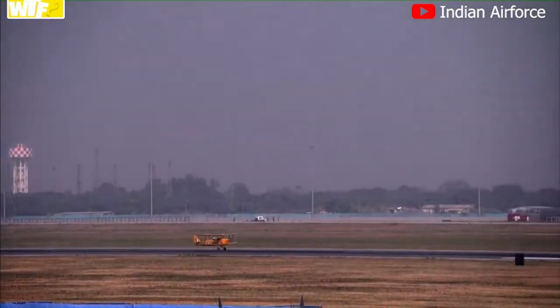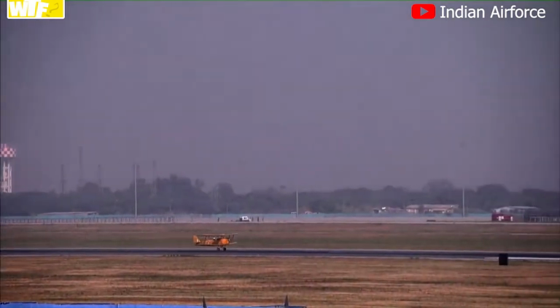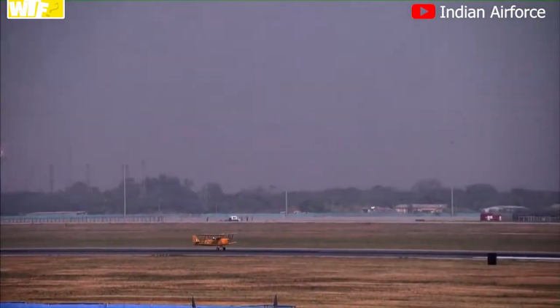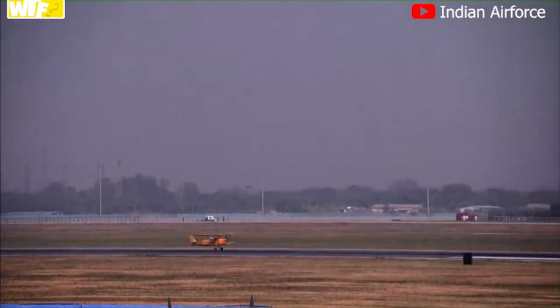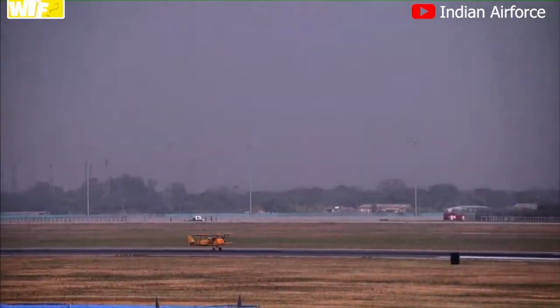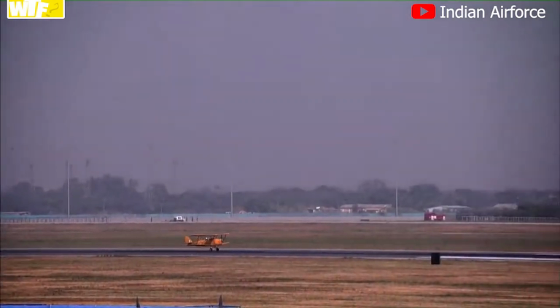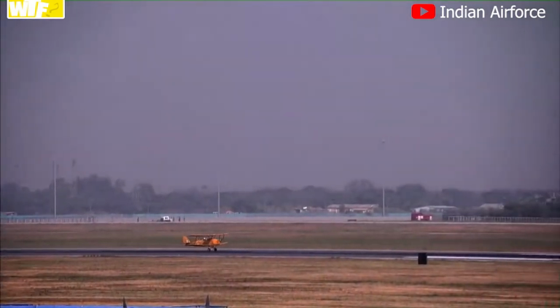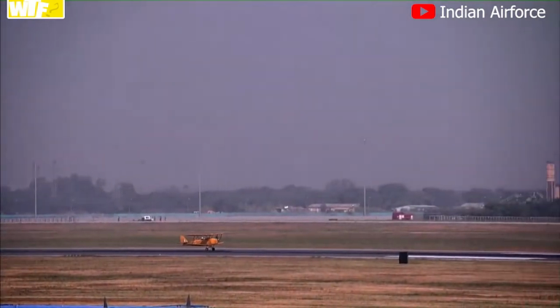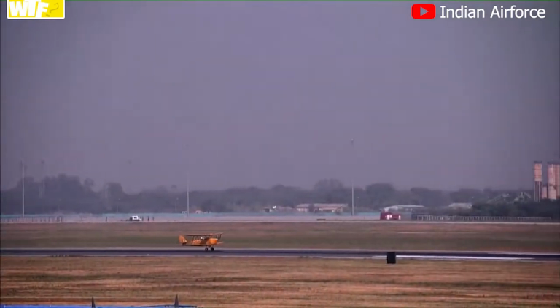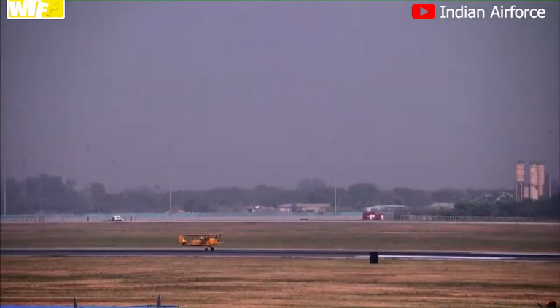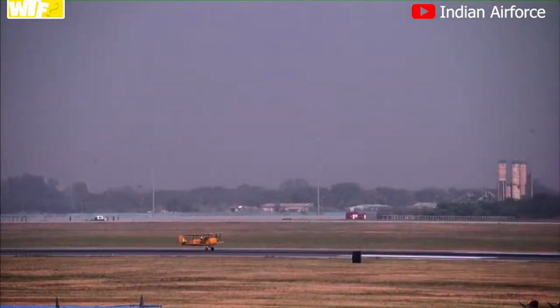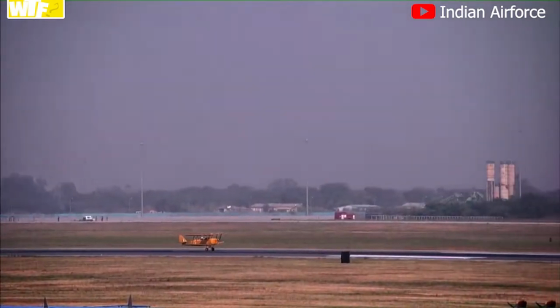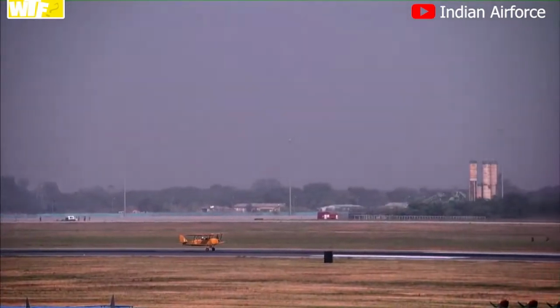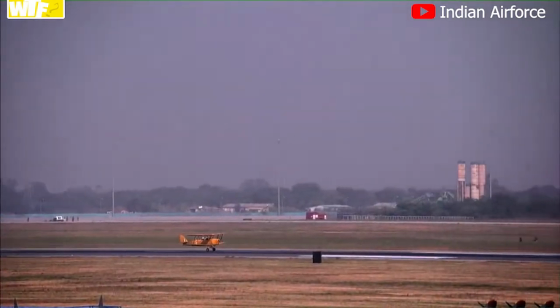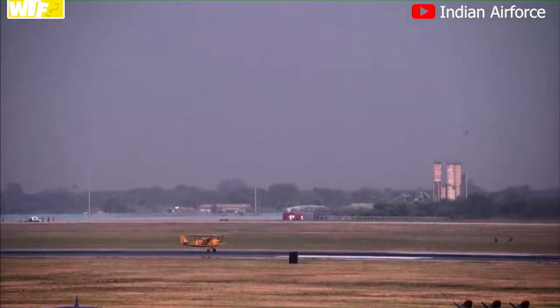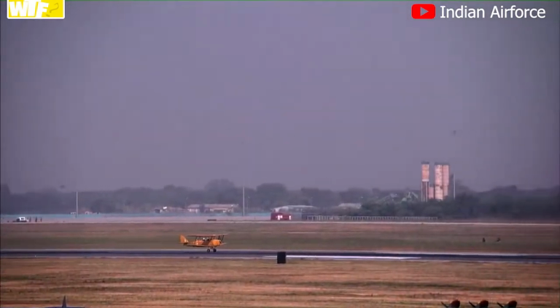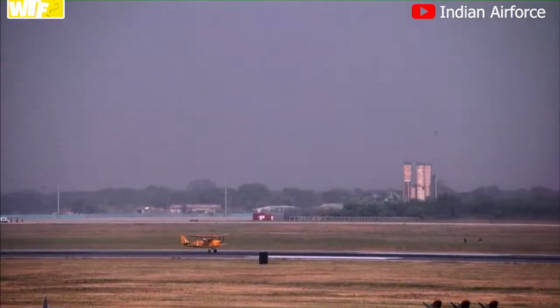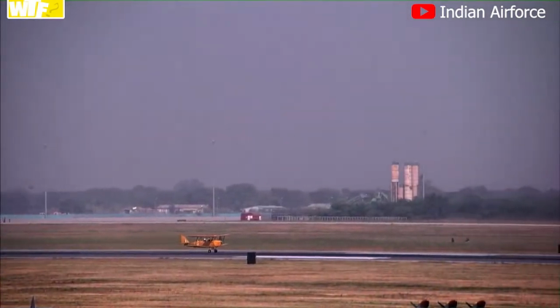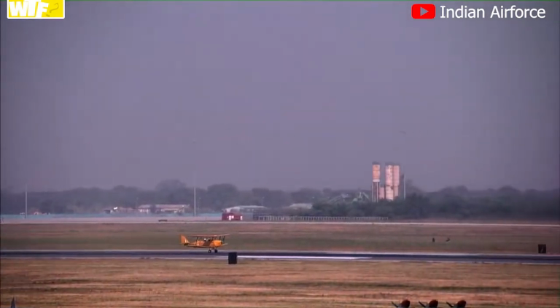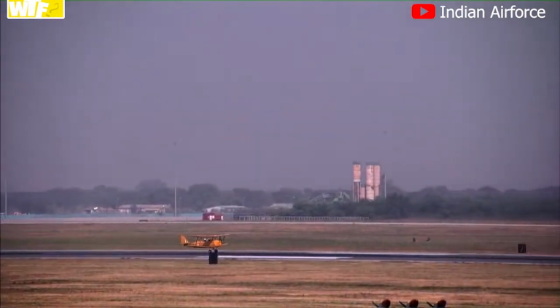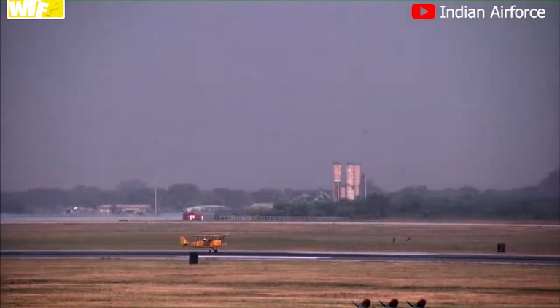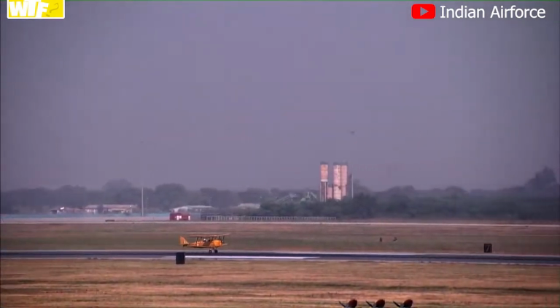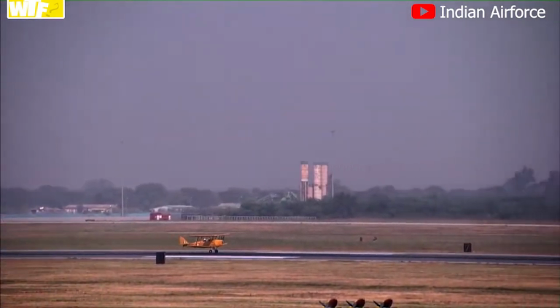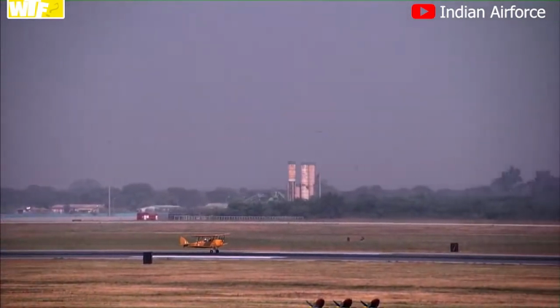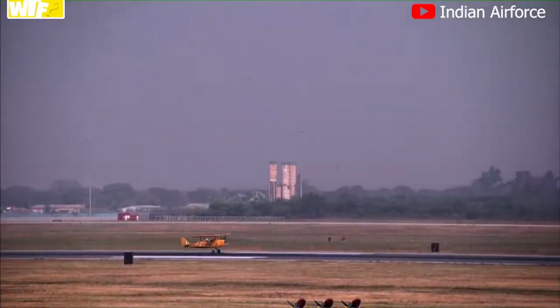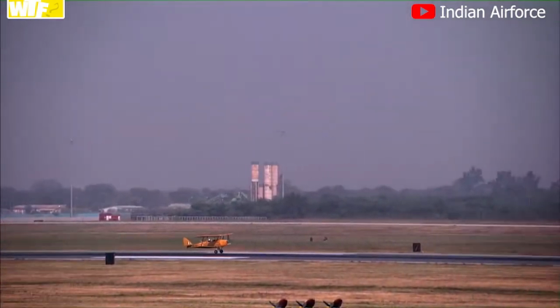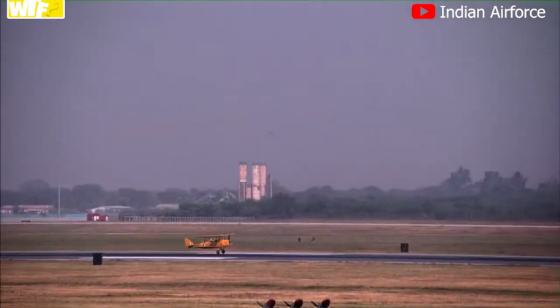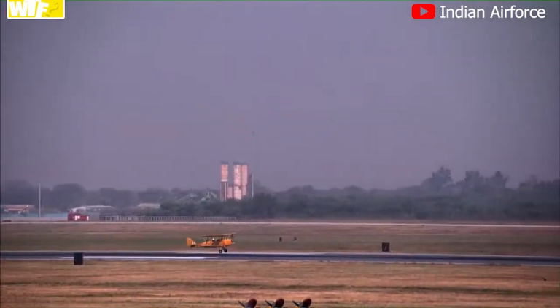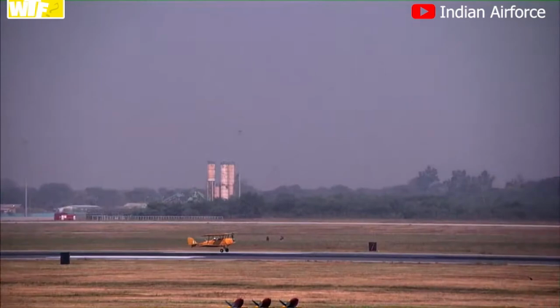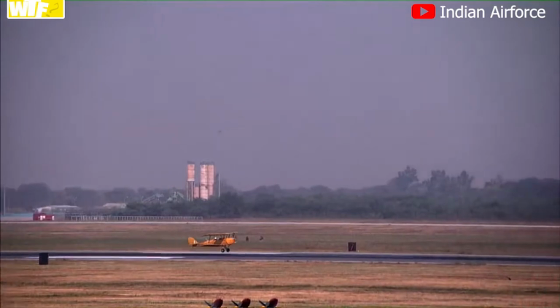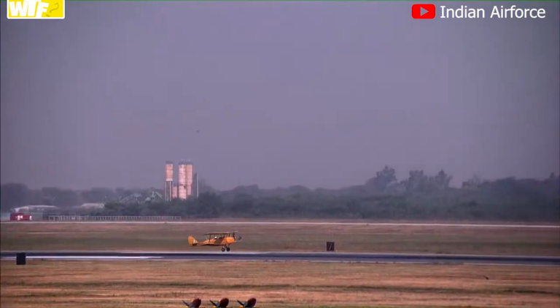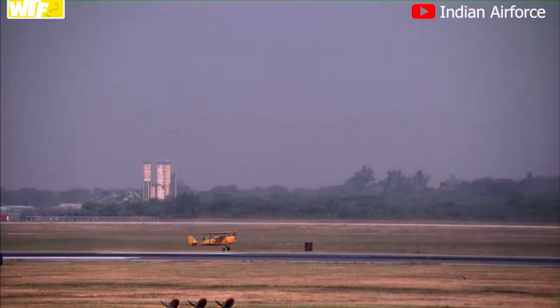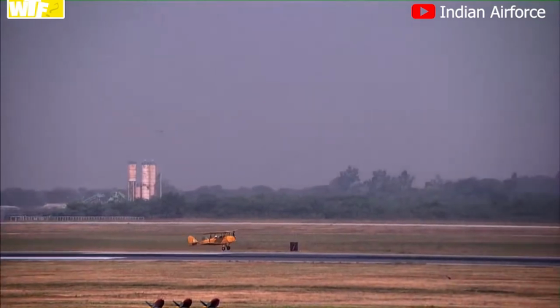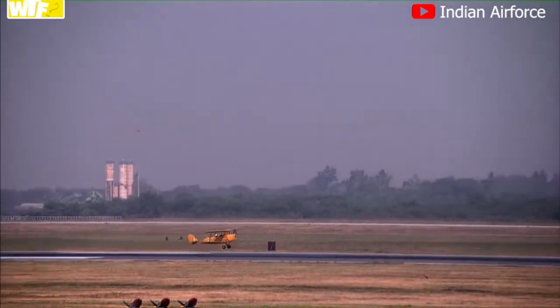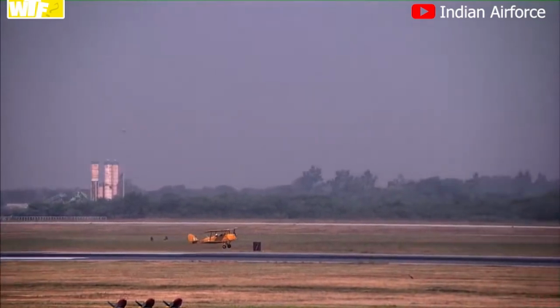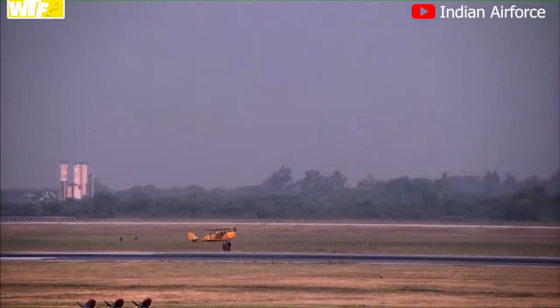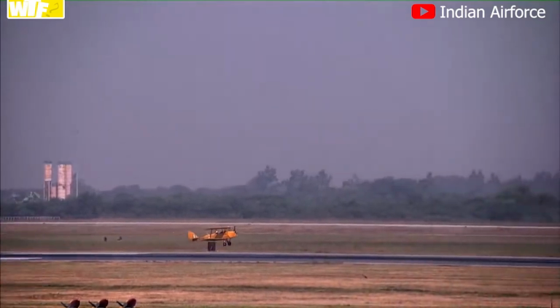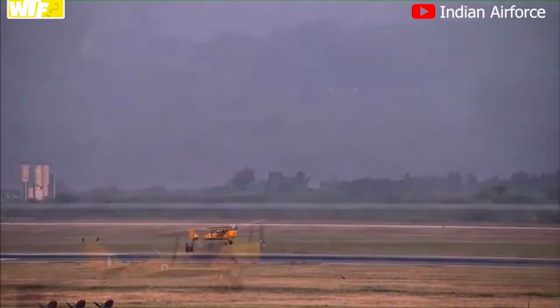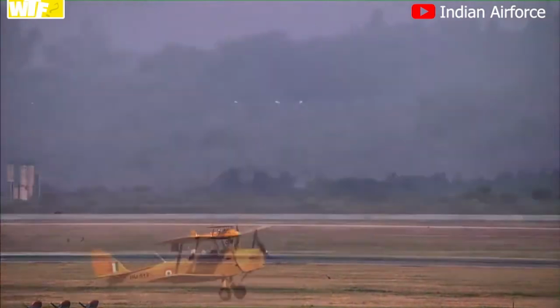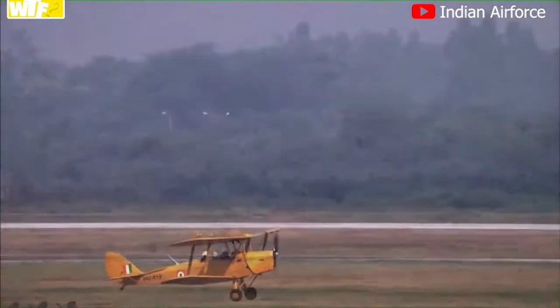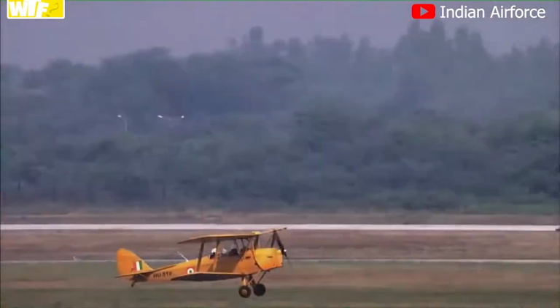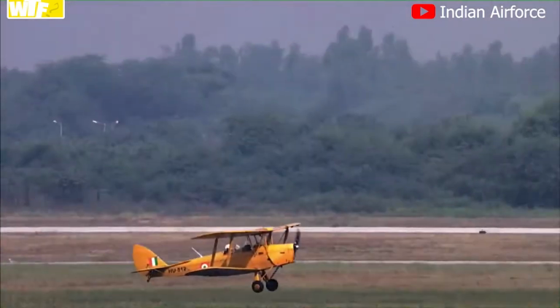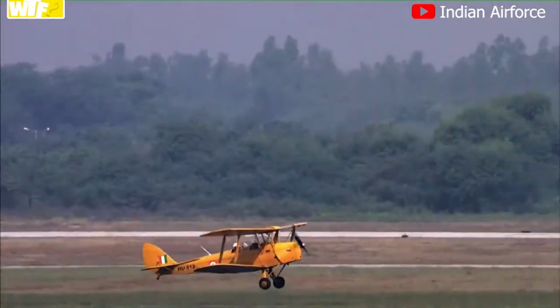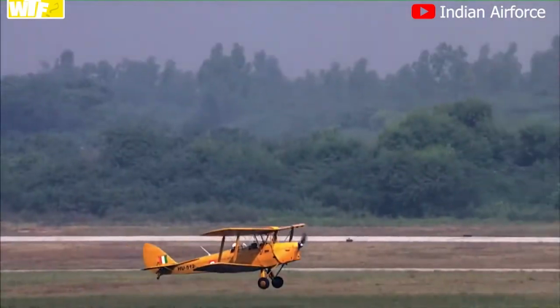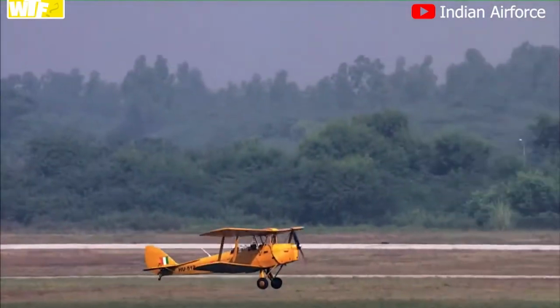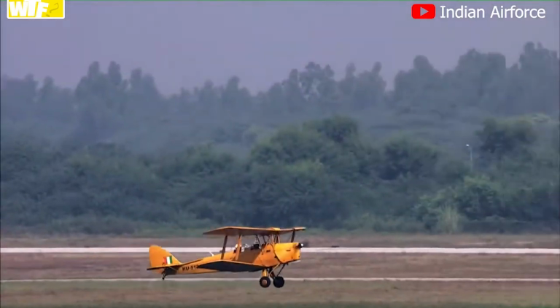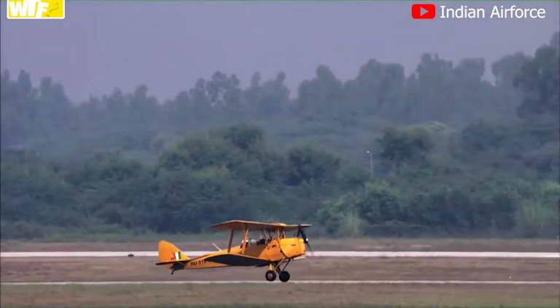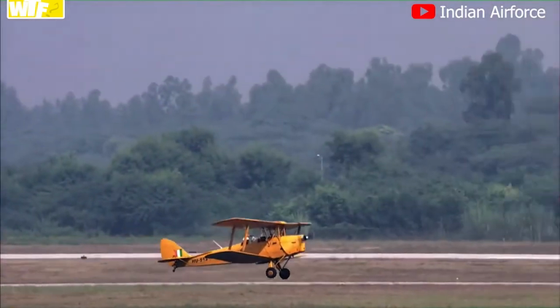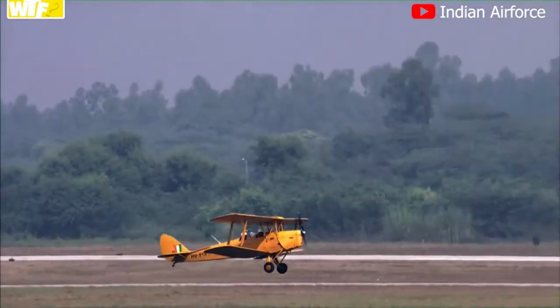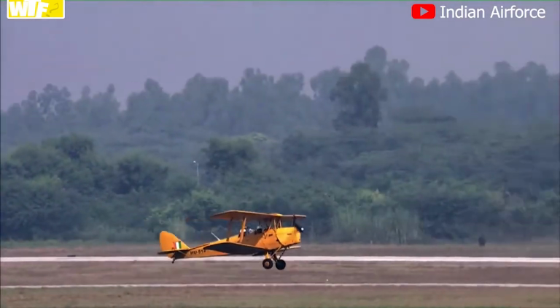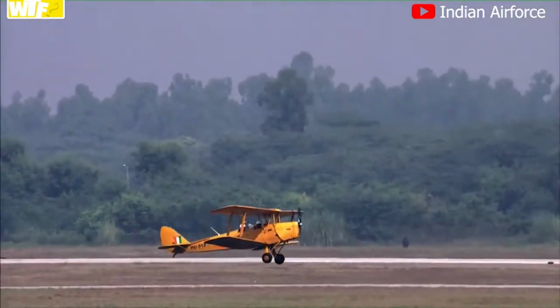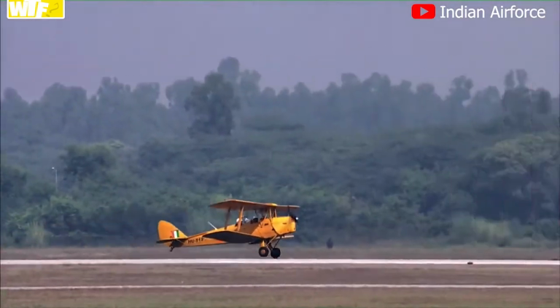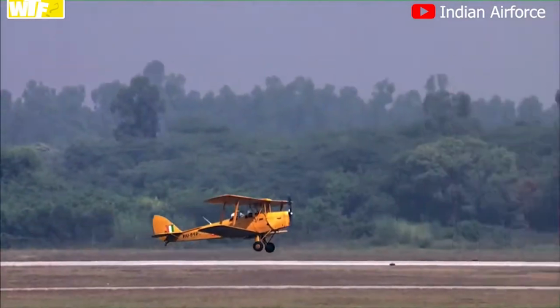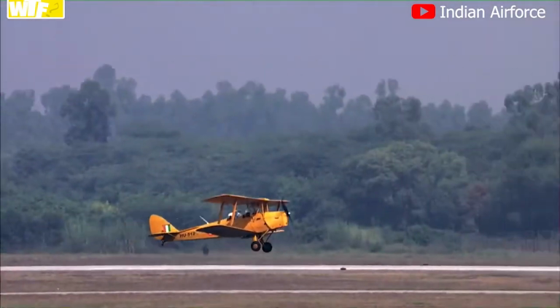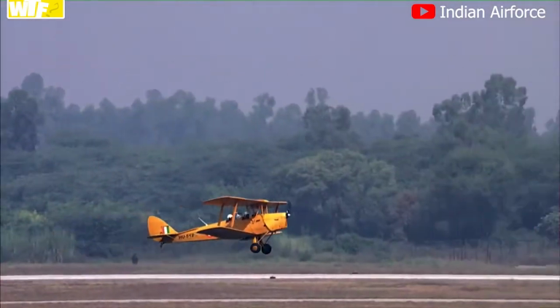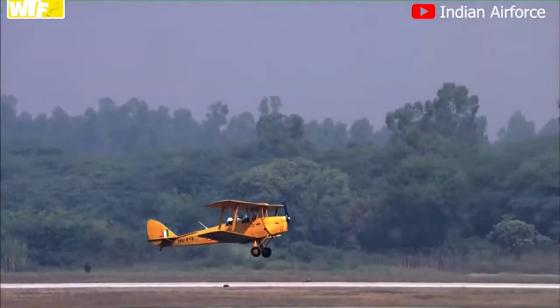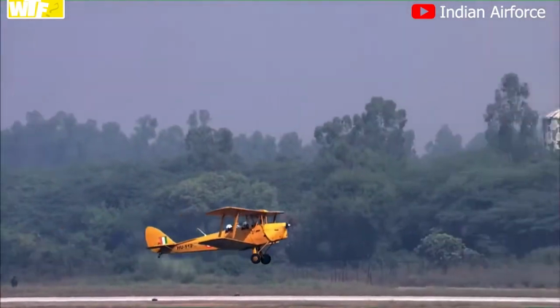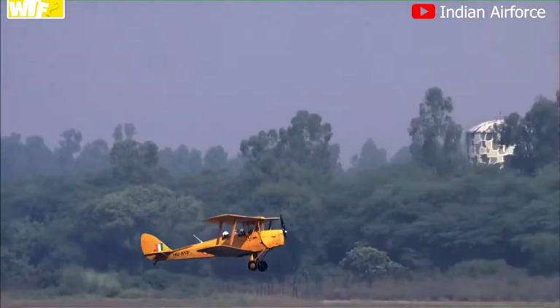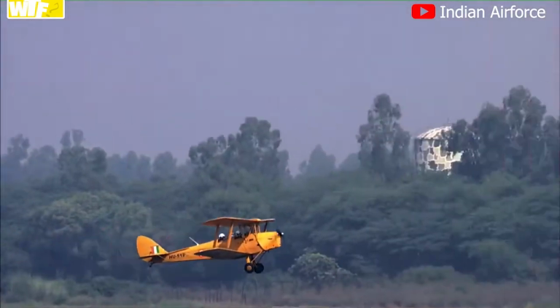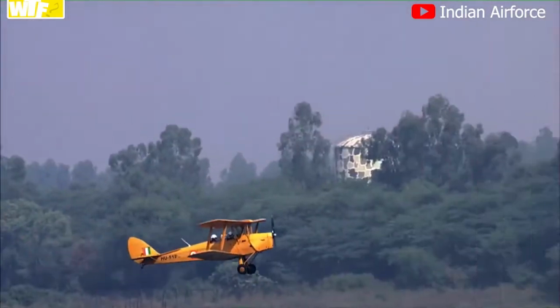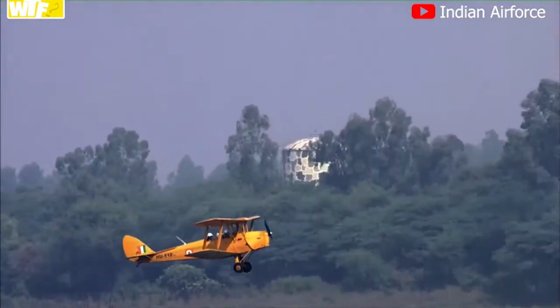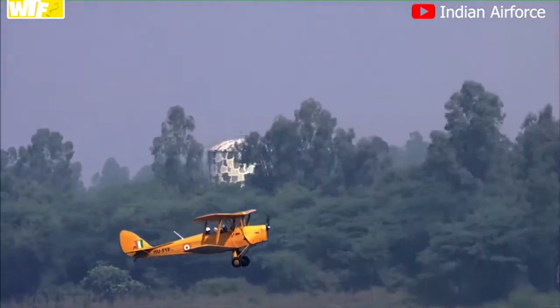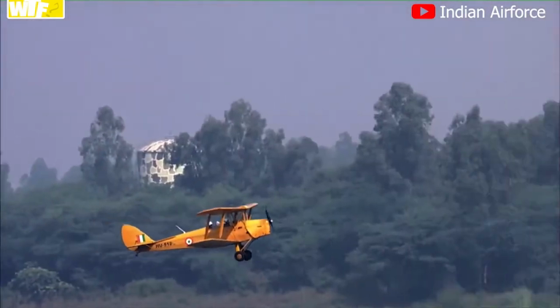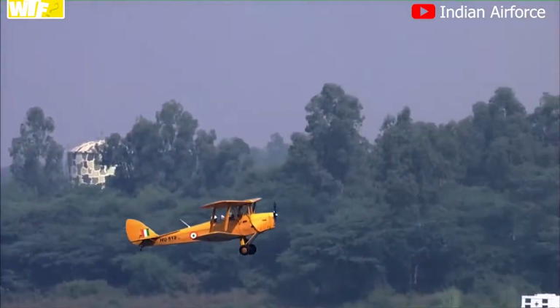Keep looking to your left as the Tiger Moth is rolling for take-off. You will shortly see it just above the backdrop.